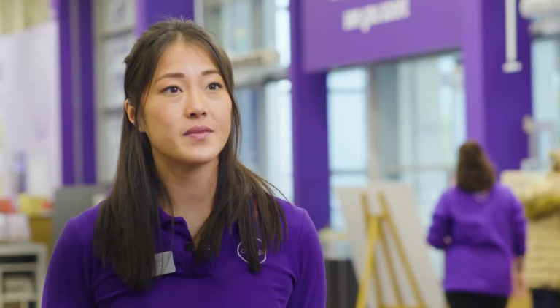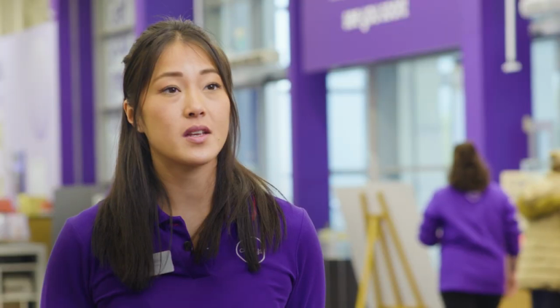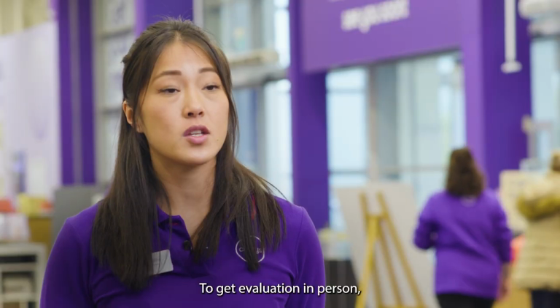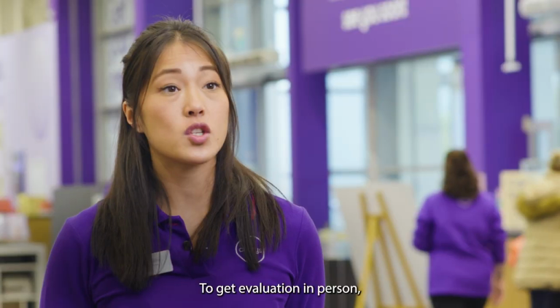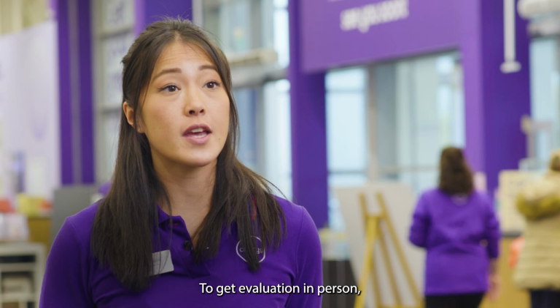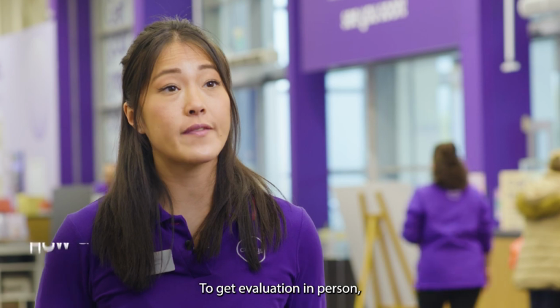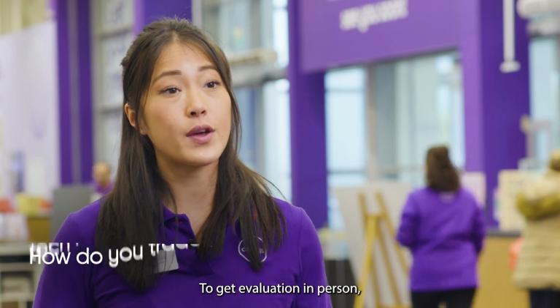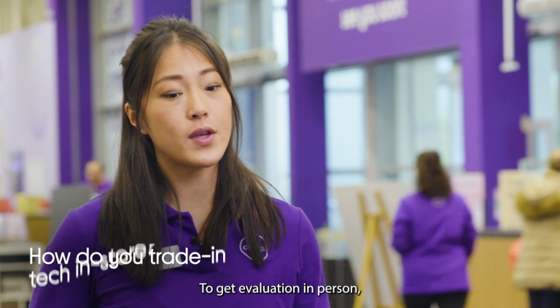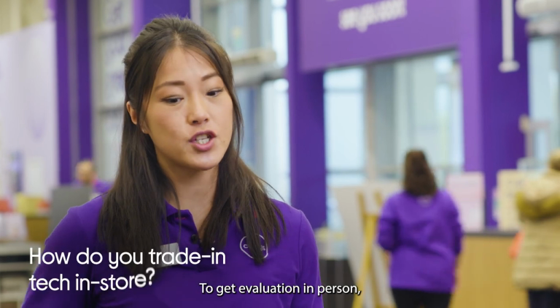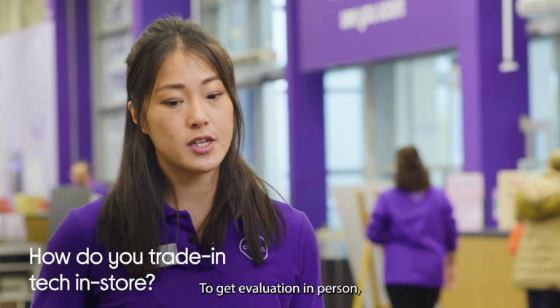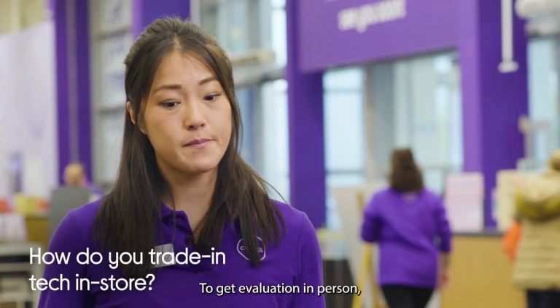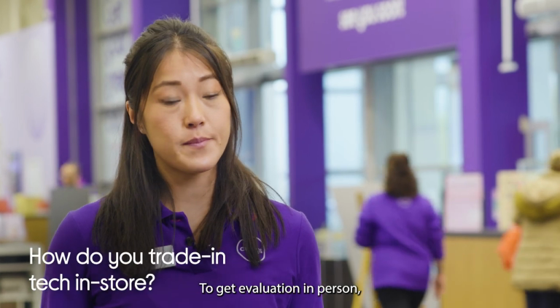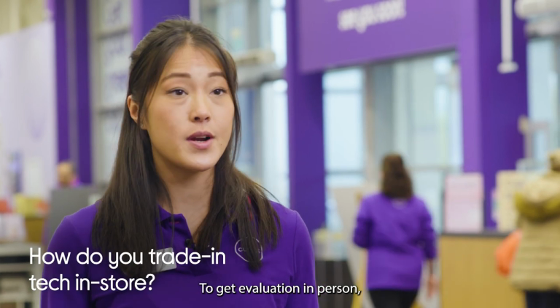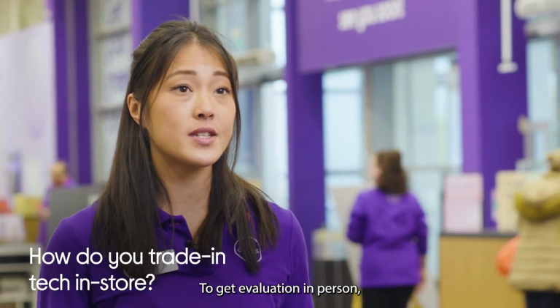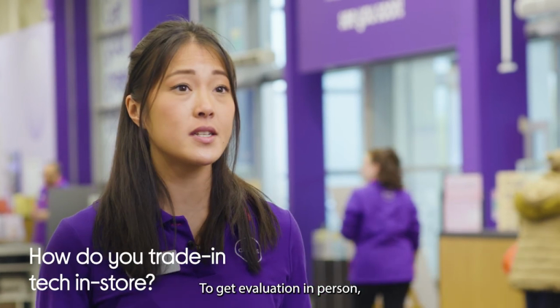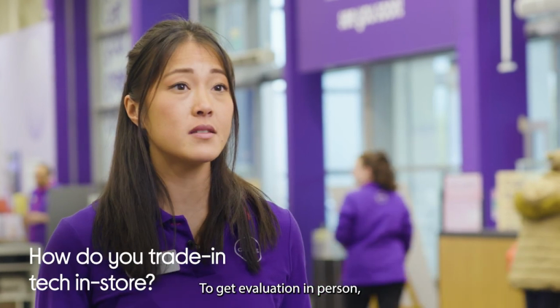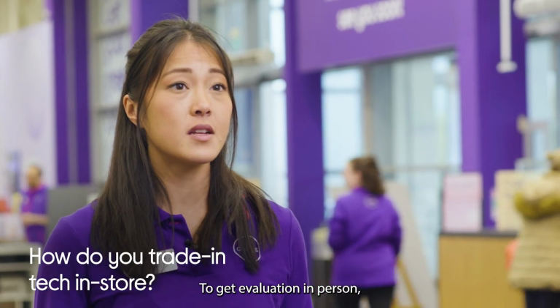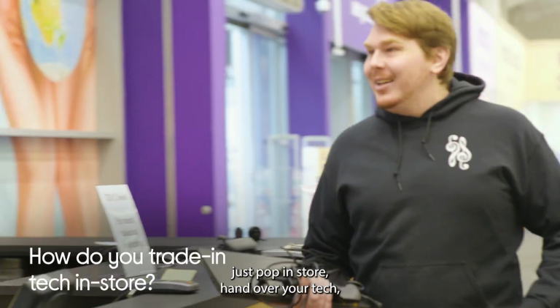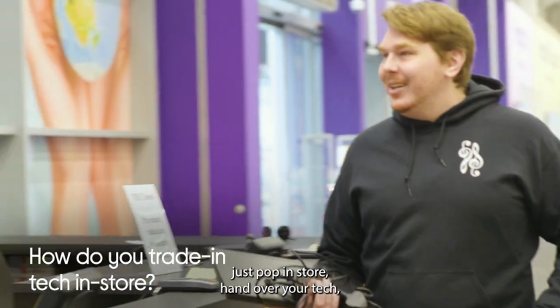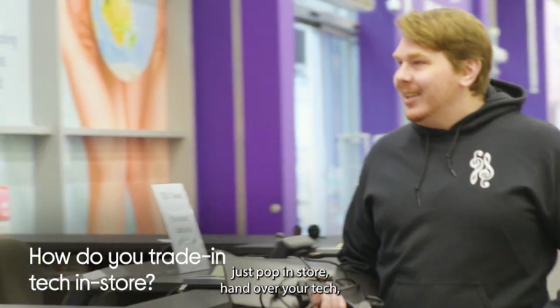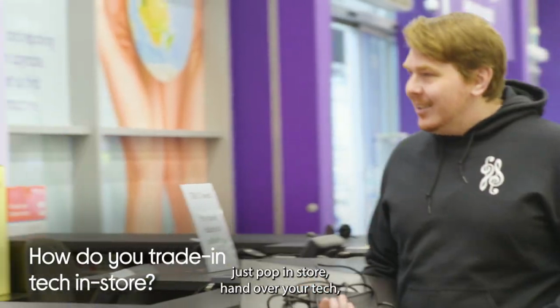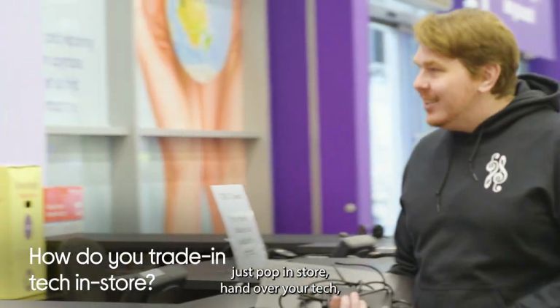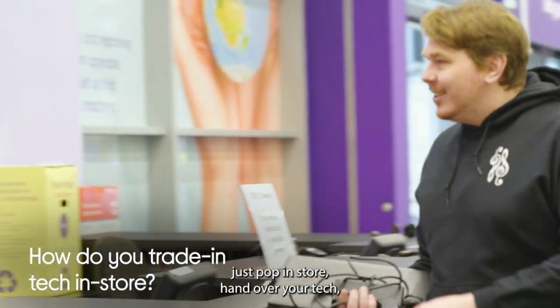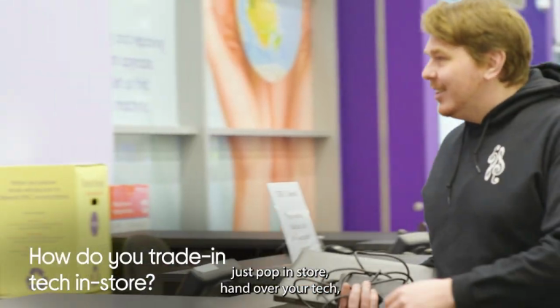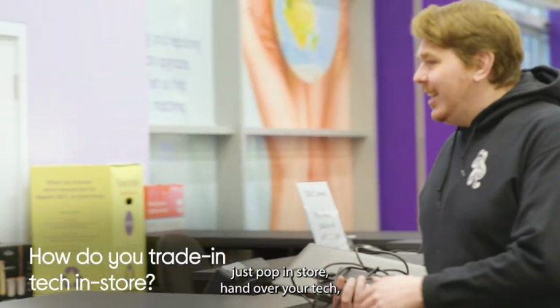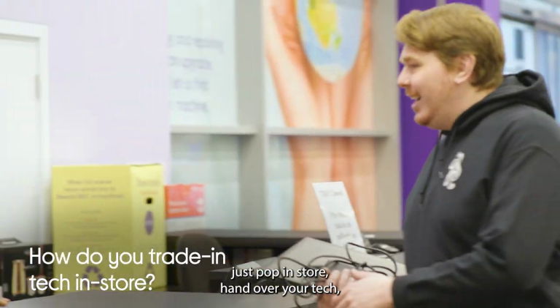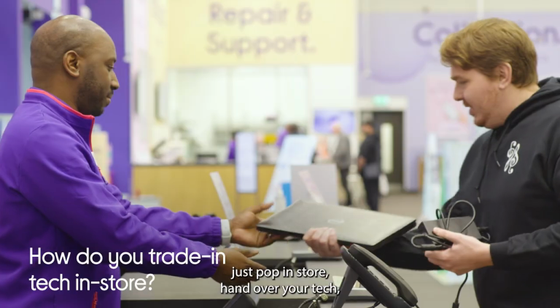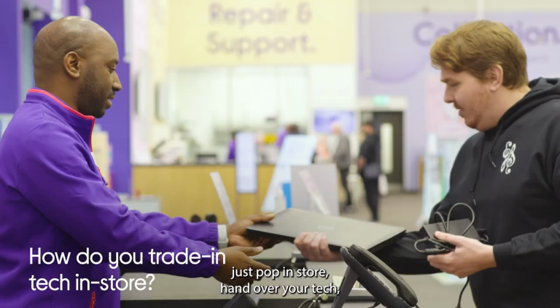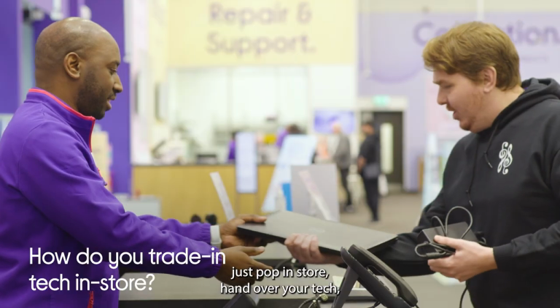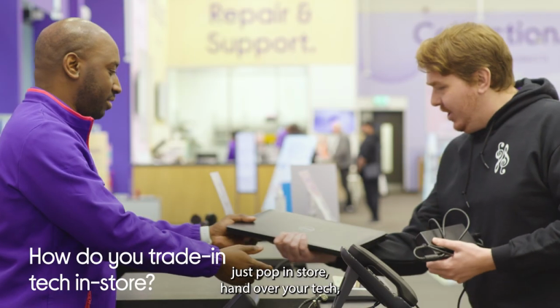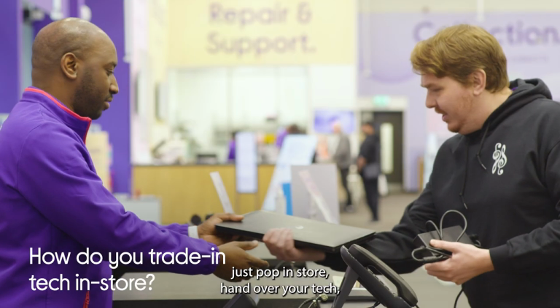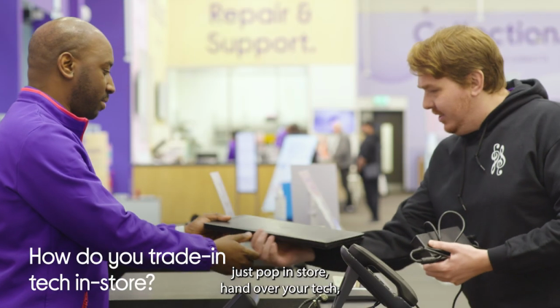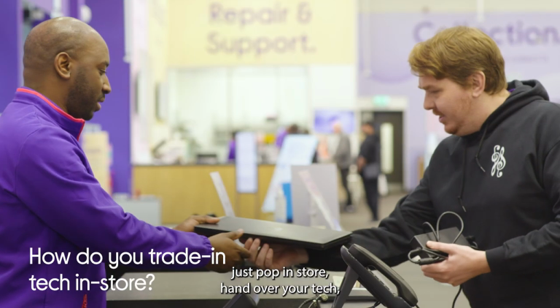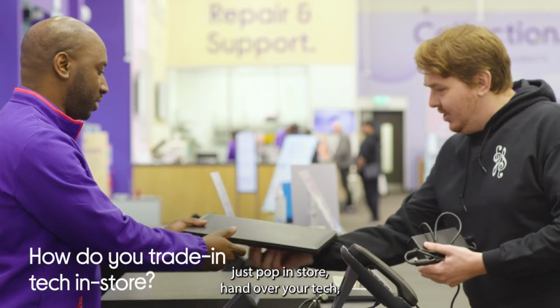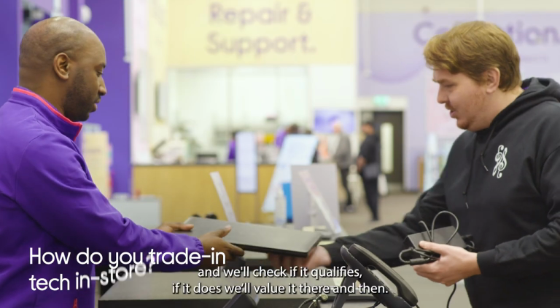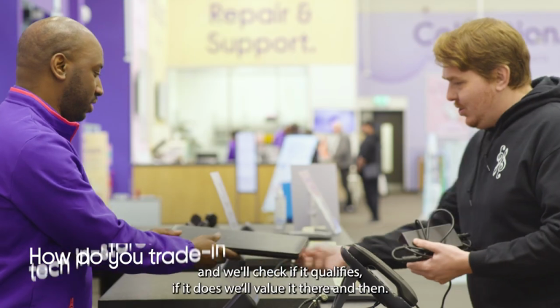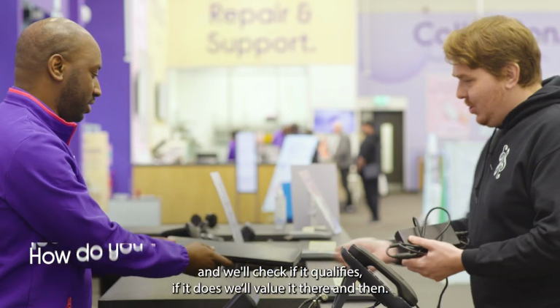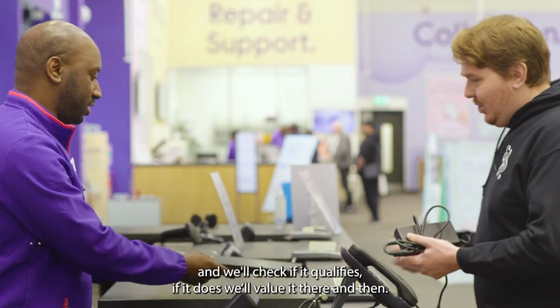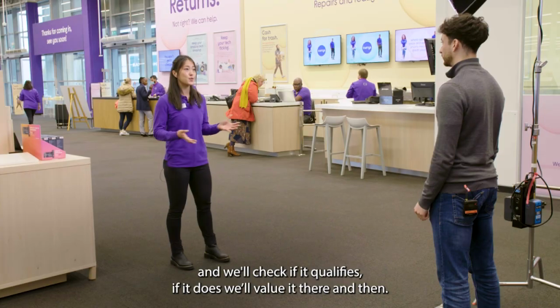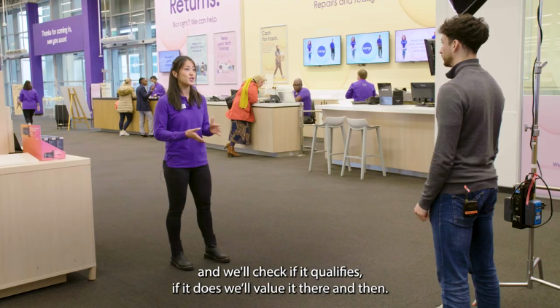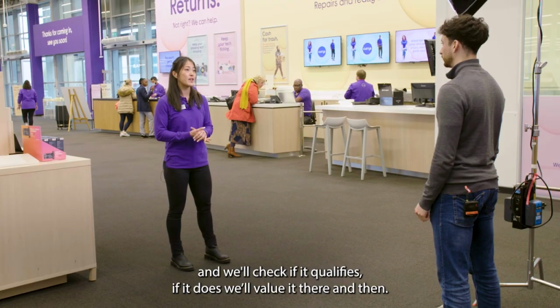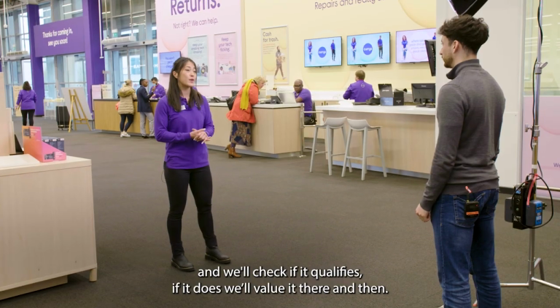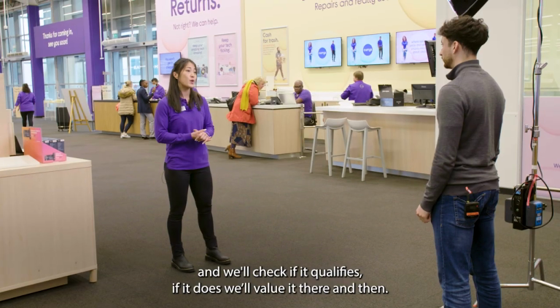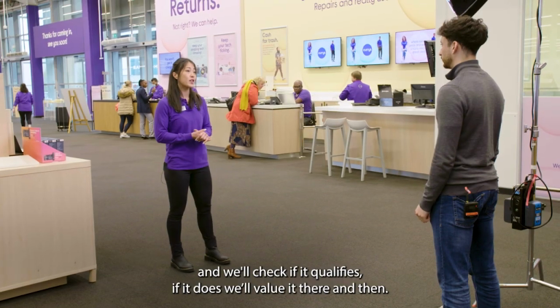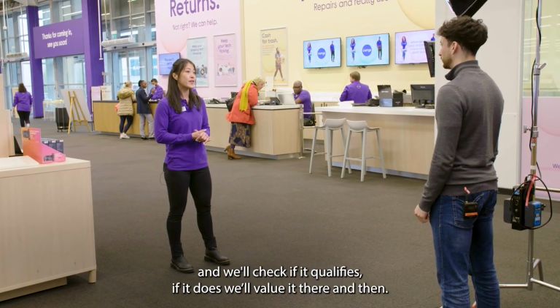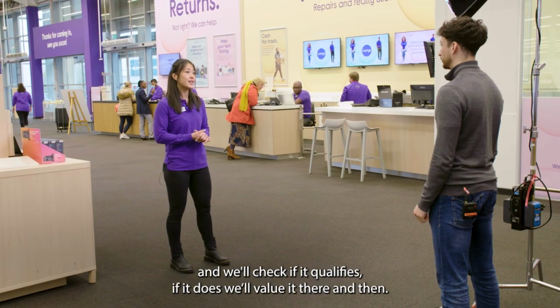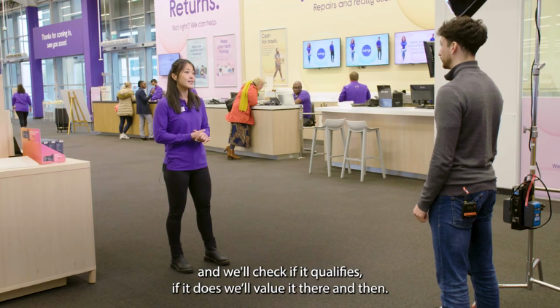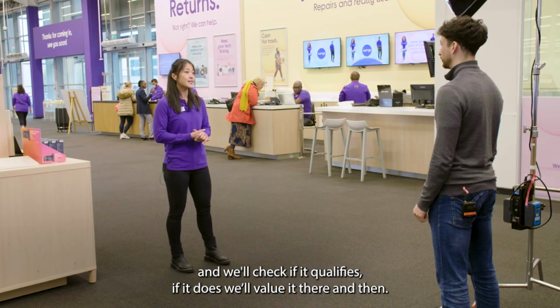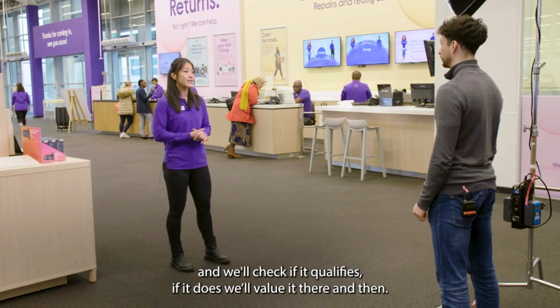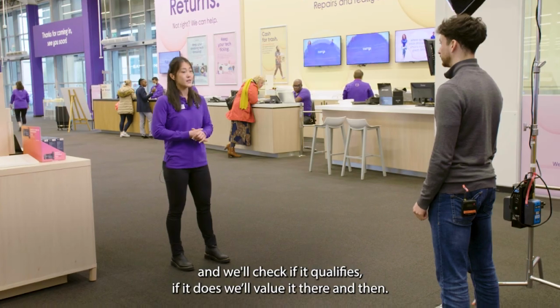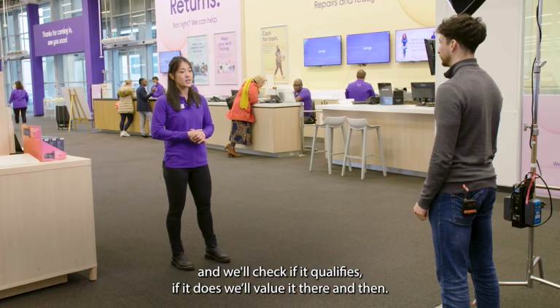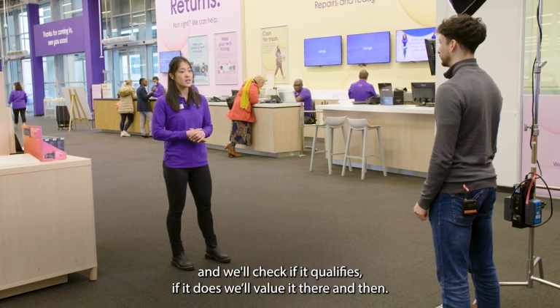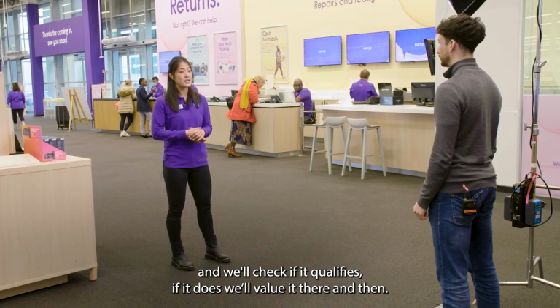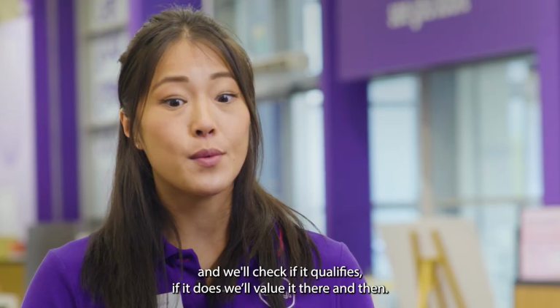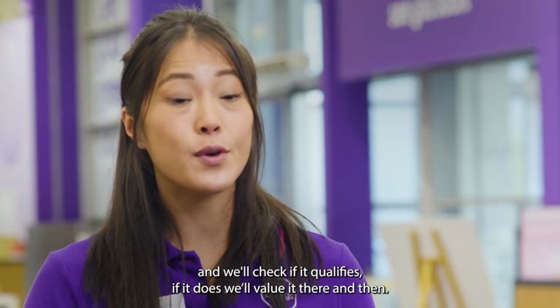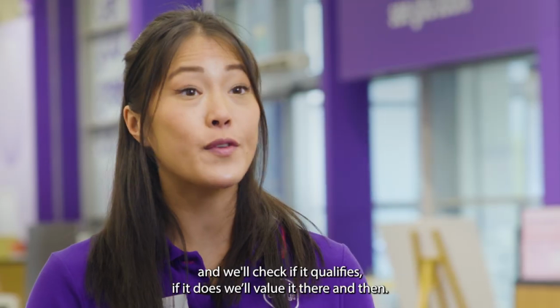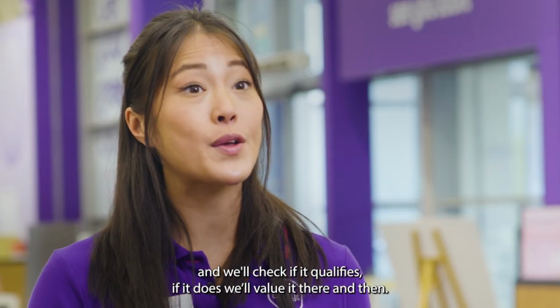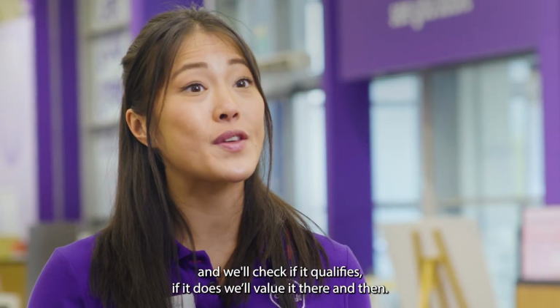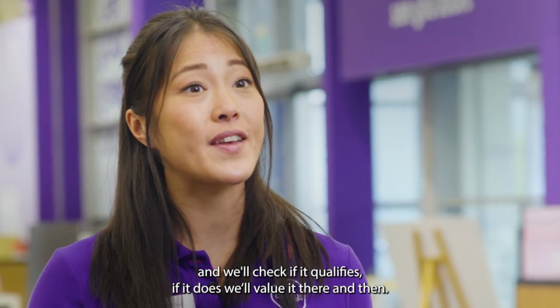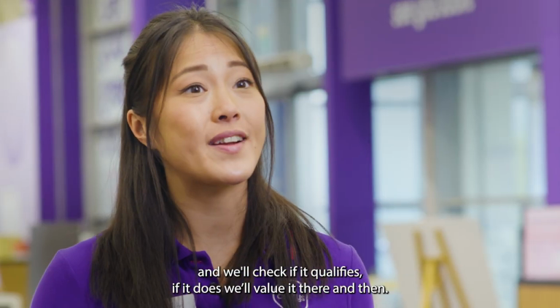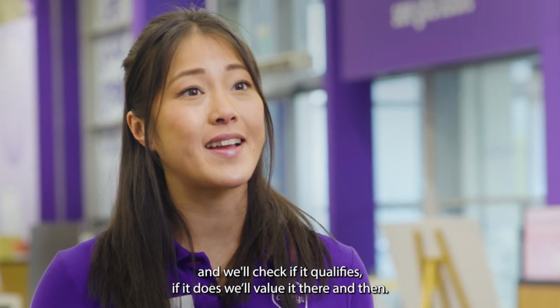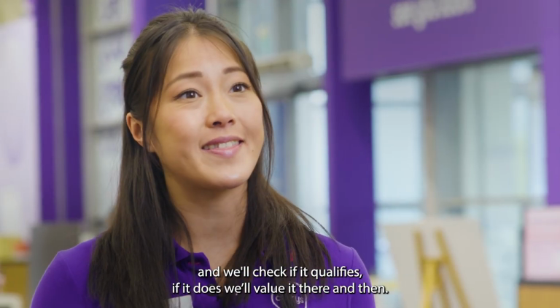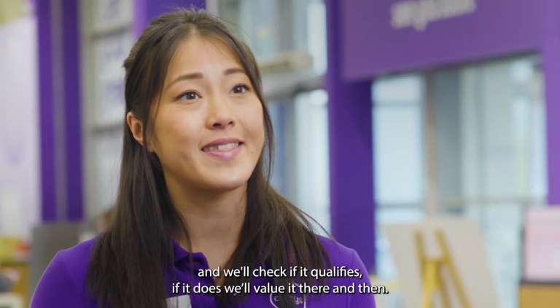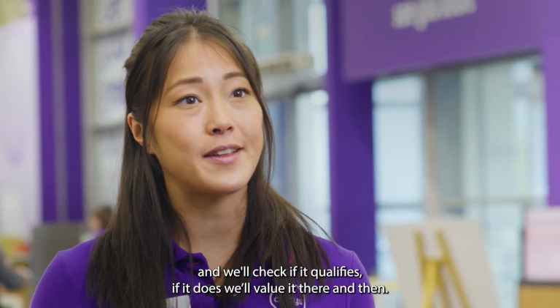To get a valuation in person, just pop in store, hand over your tech and we'll check if it qualifies. If it does, we'll value it there and then.